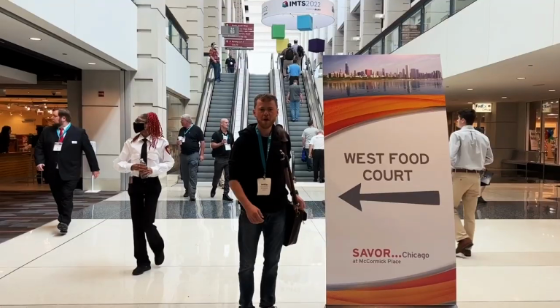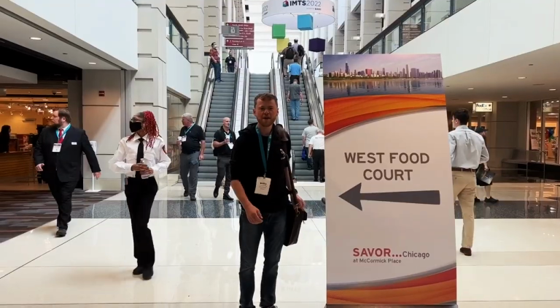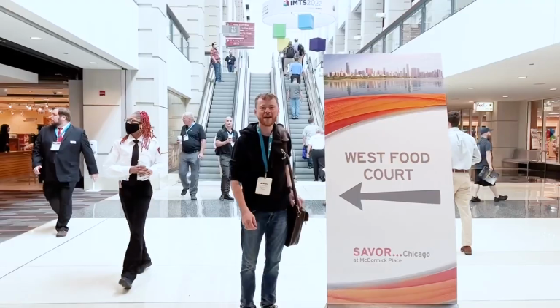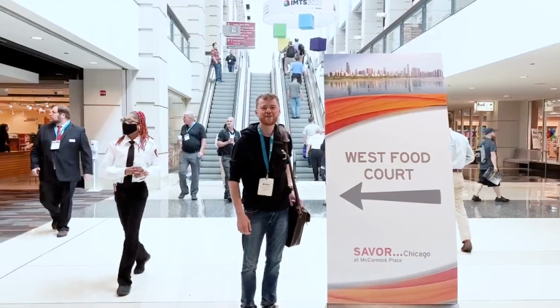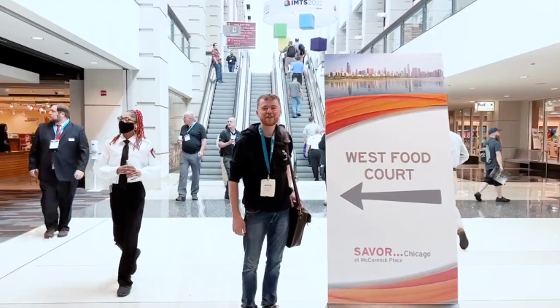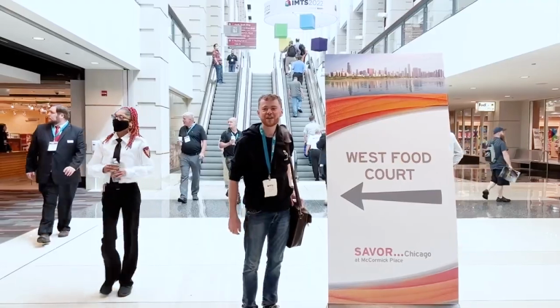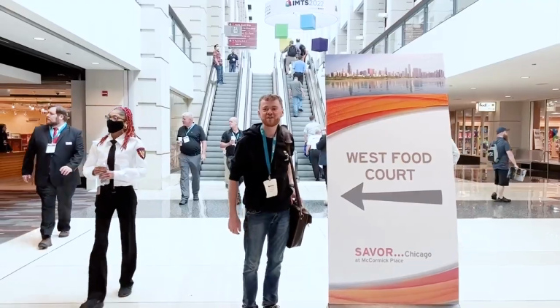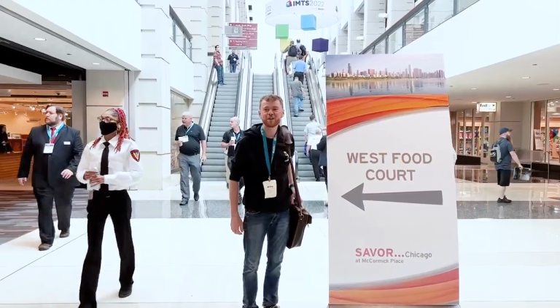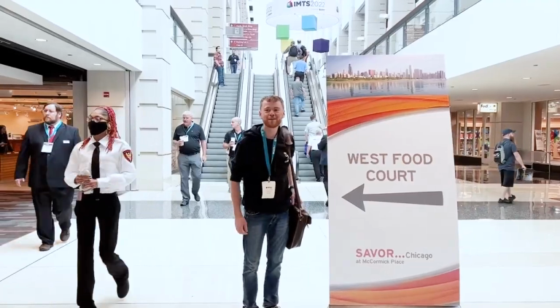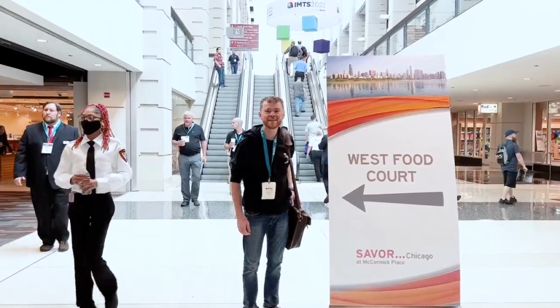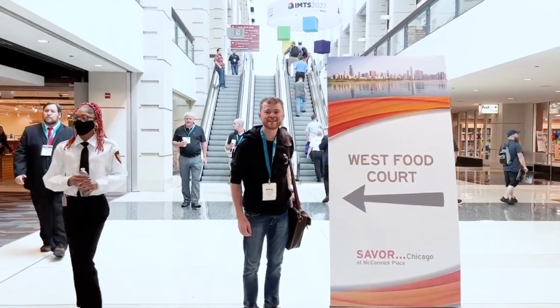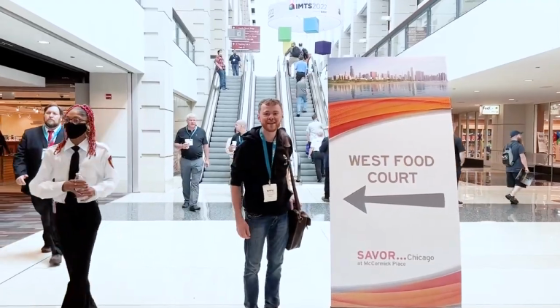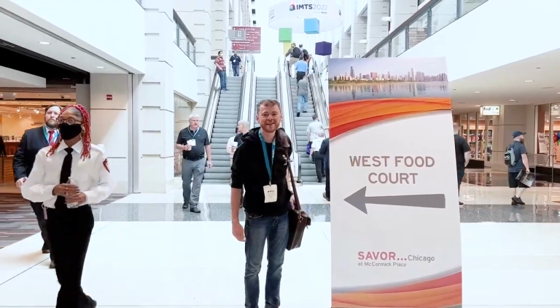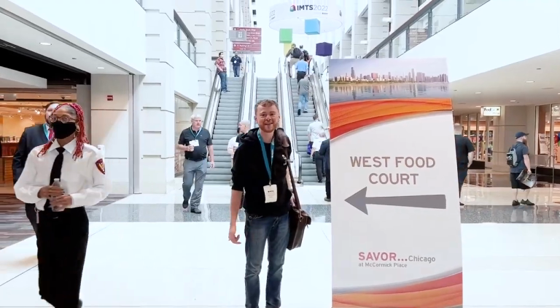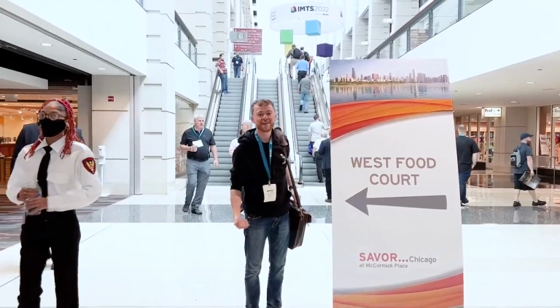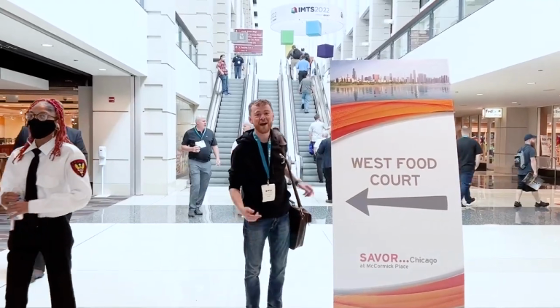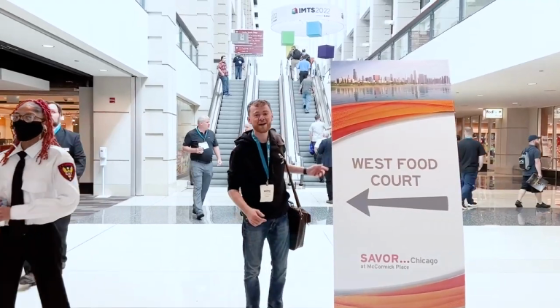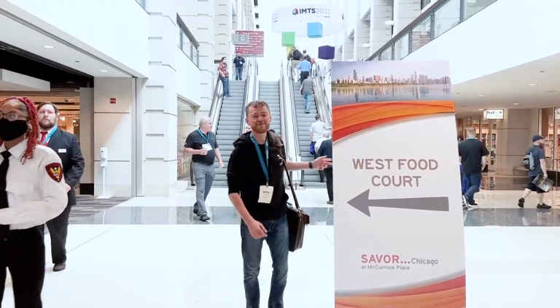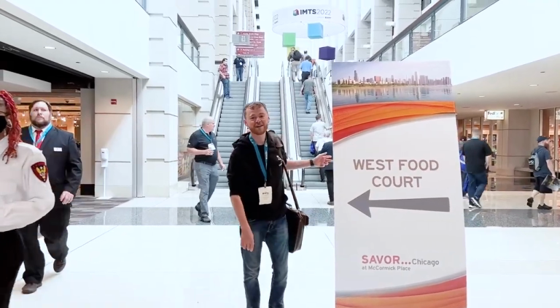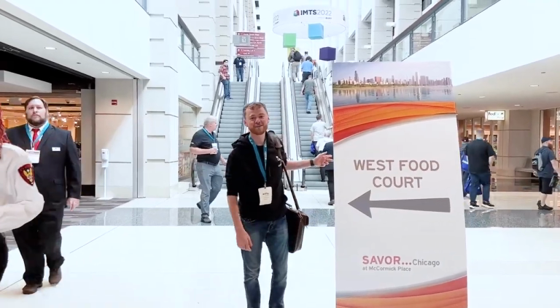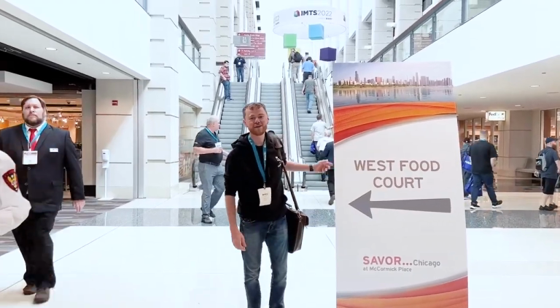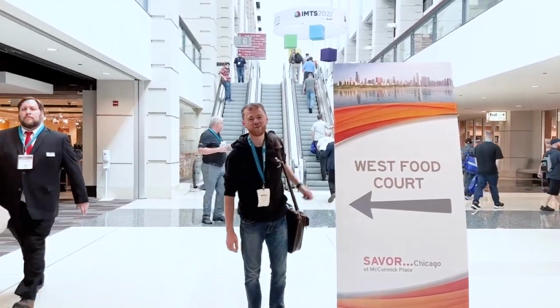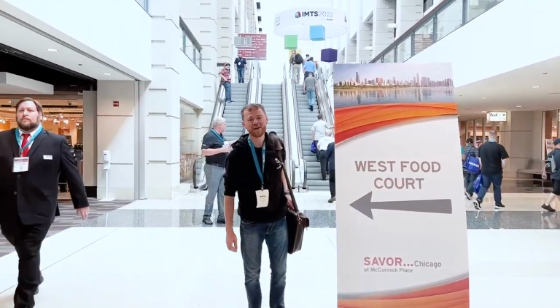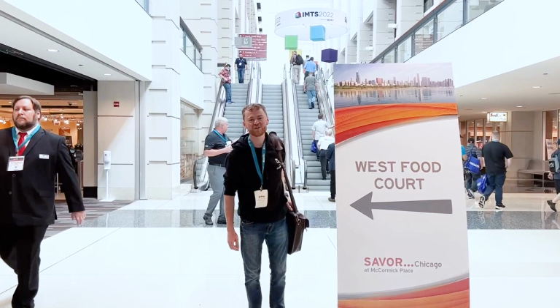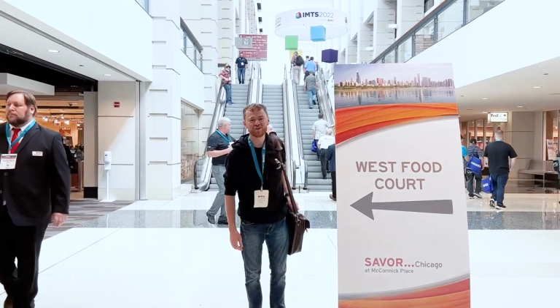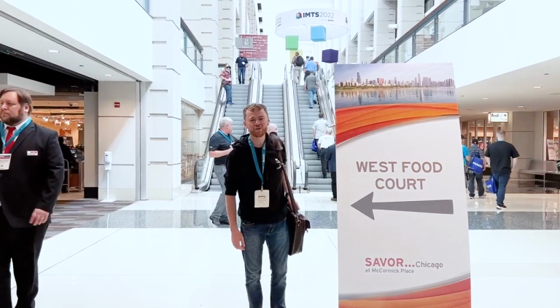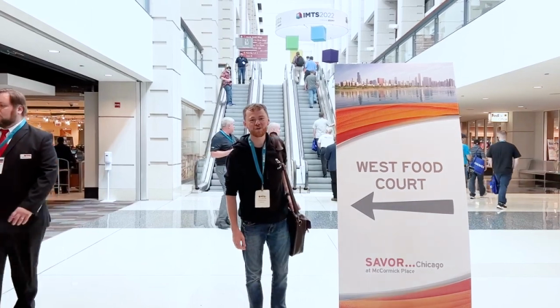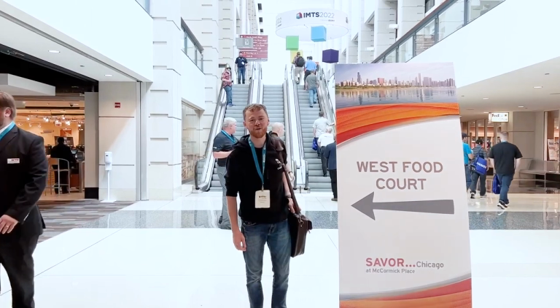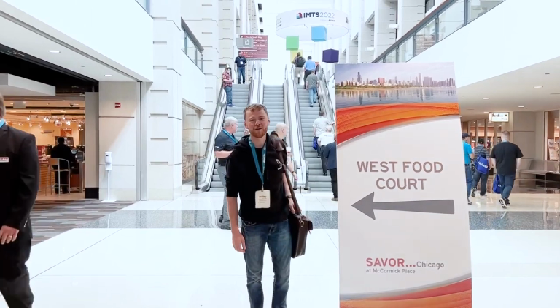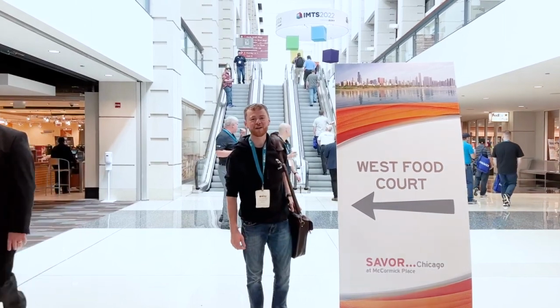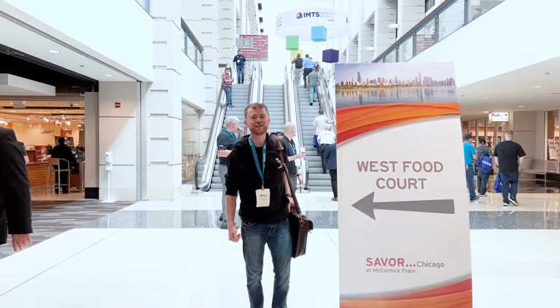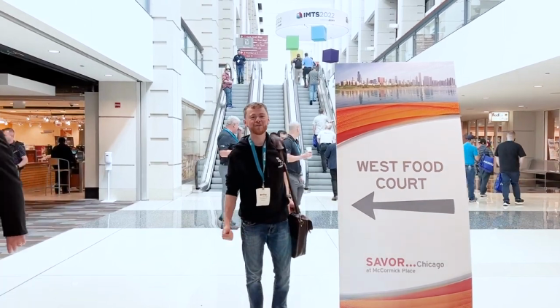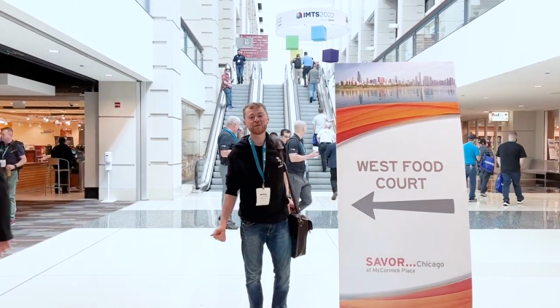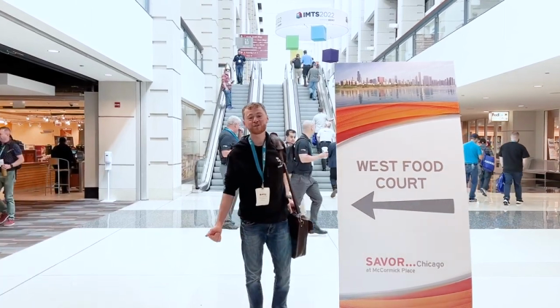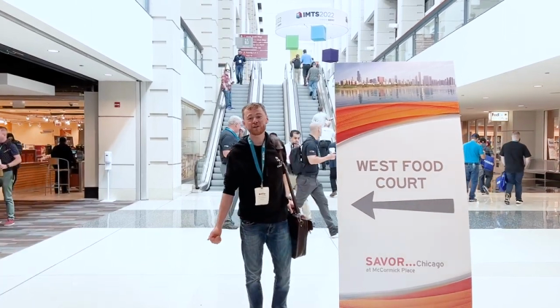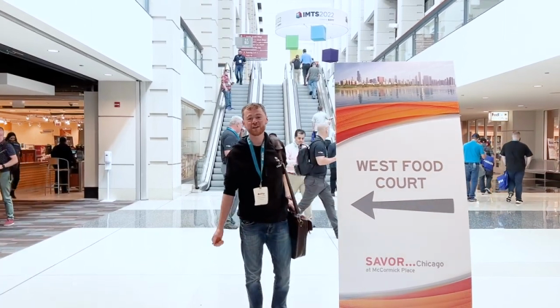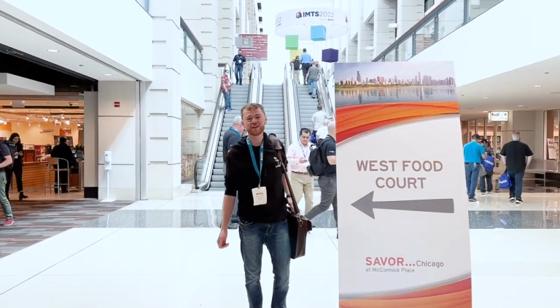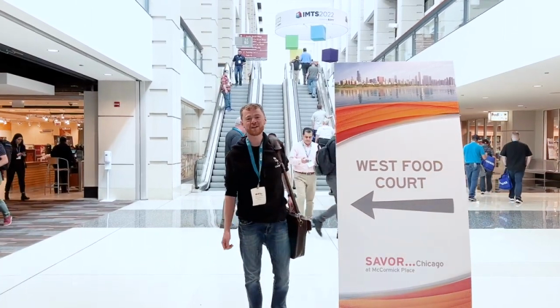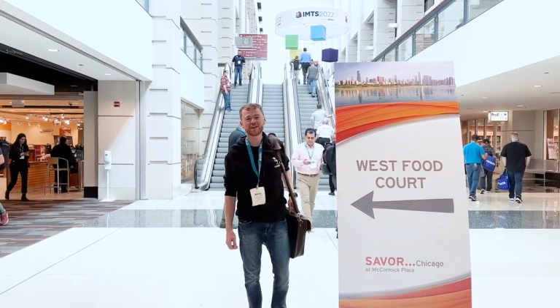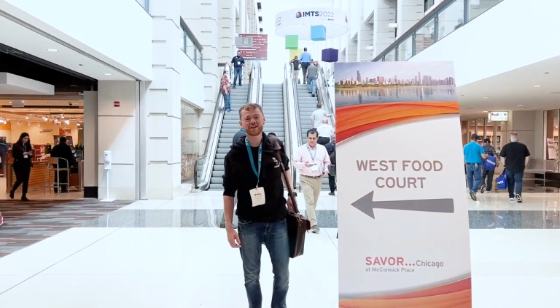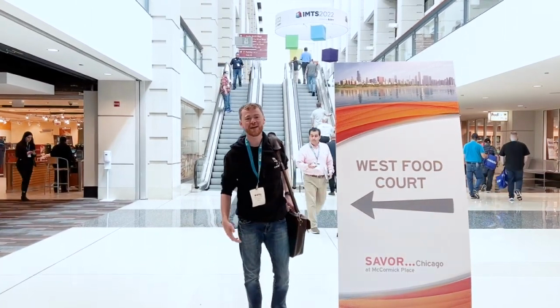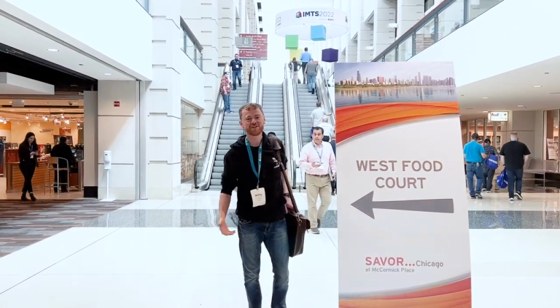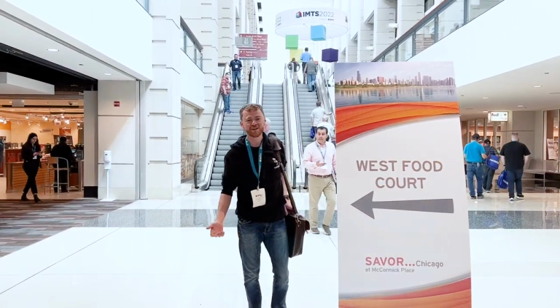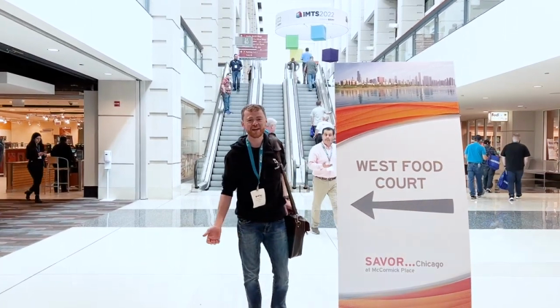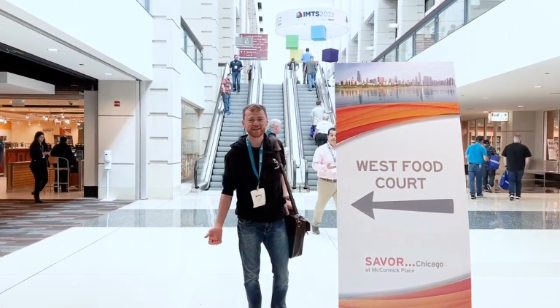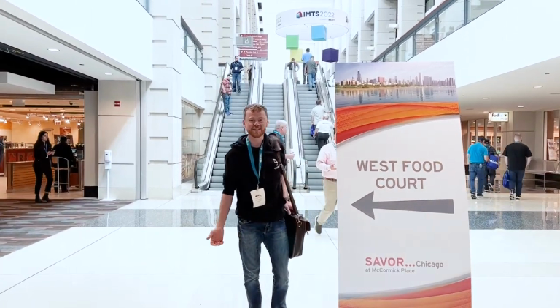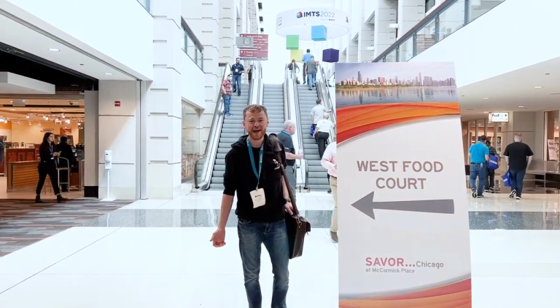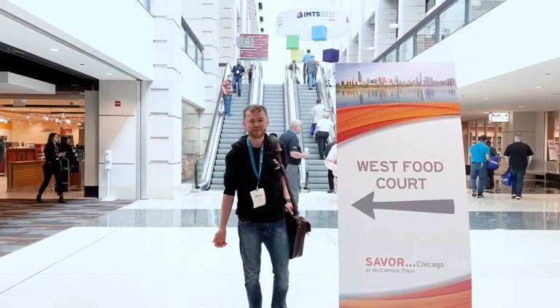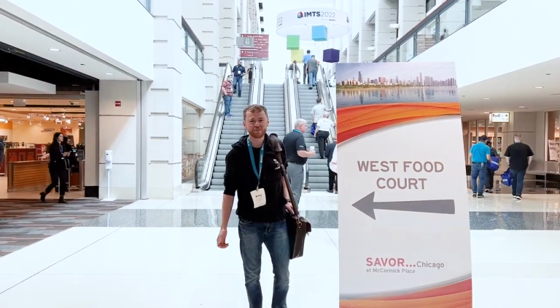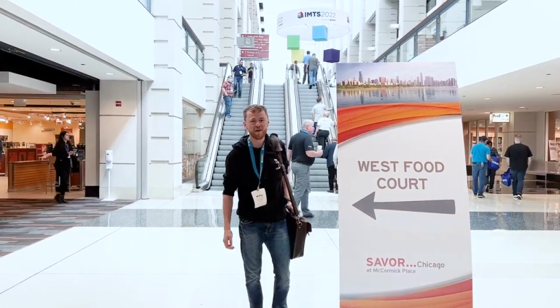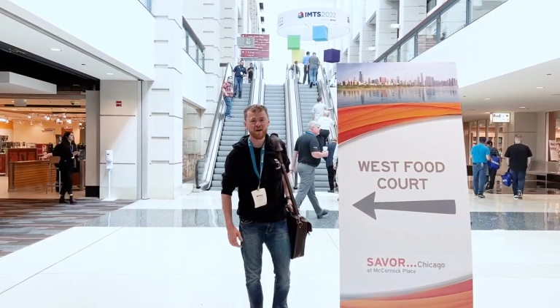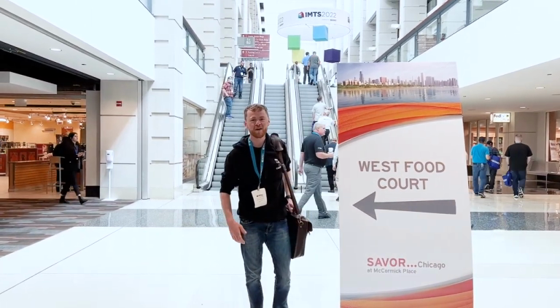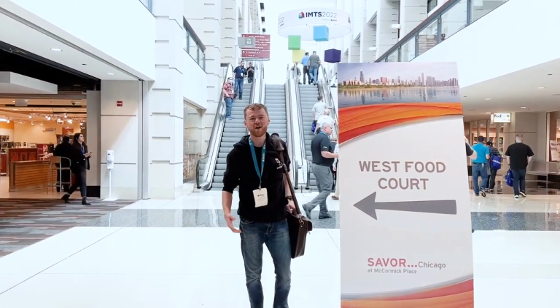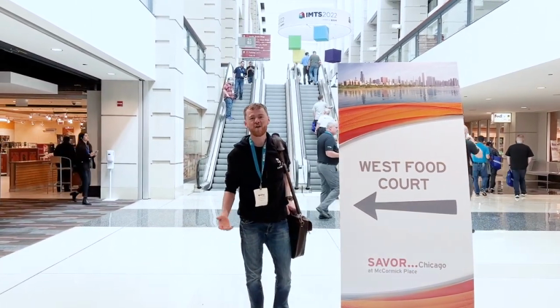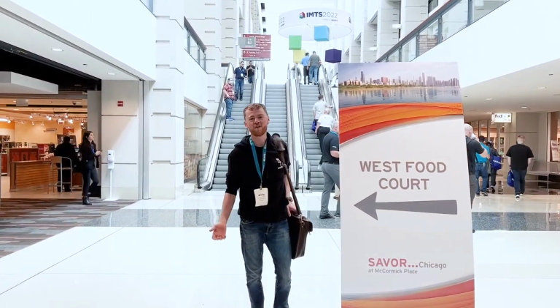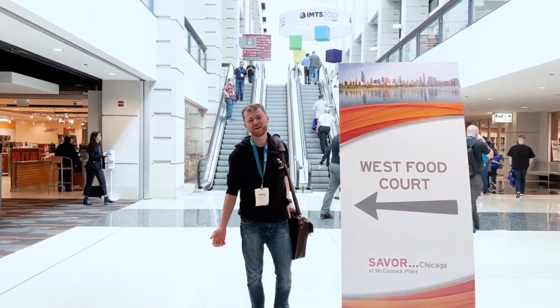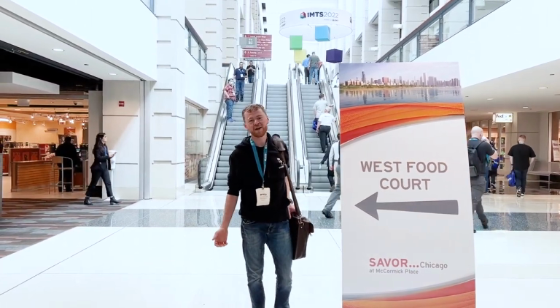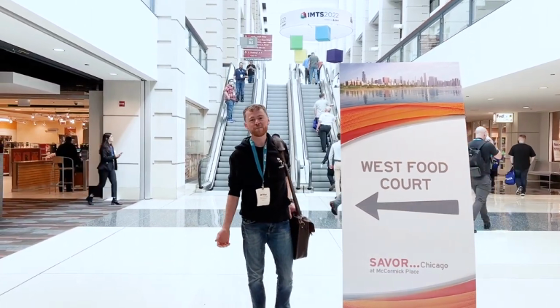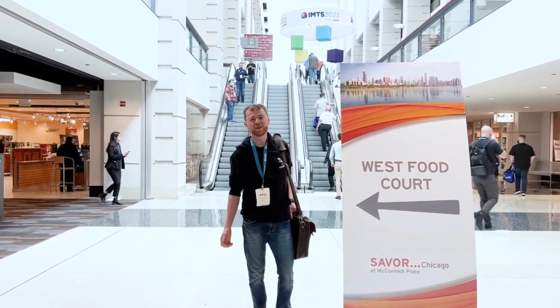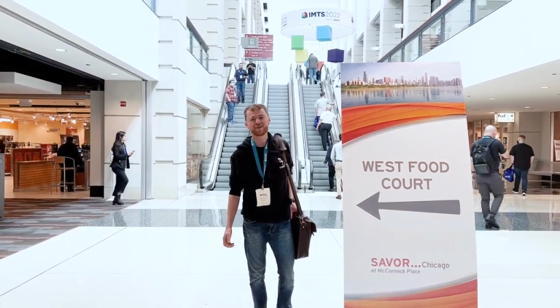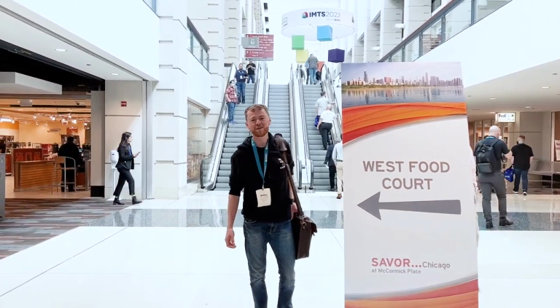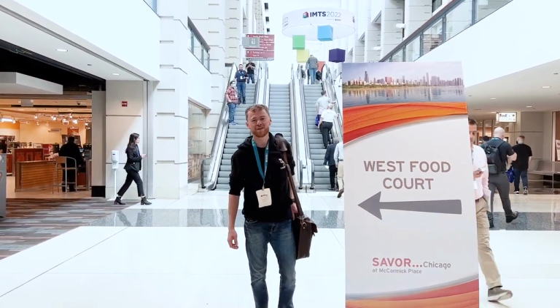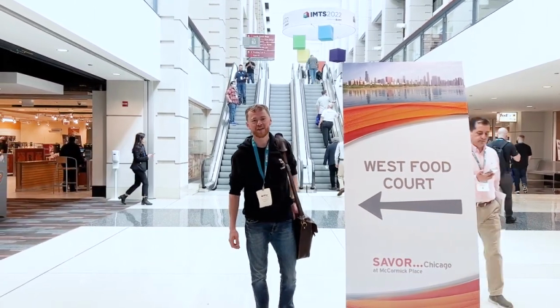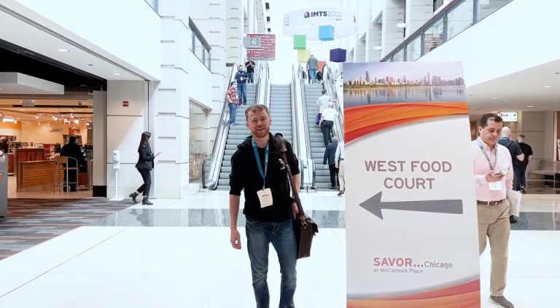If you're looking for a place to eat, I'd recommend the West Food Court. The food is really good here and you can get a salad bar or a number of other things.